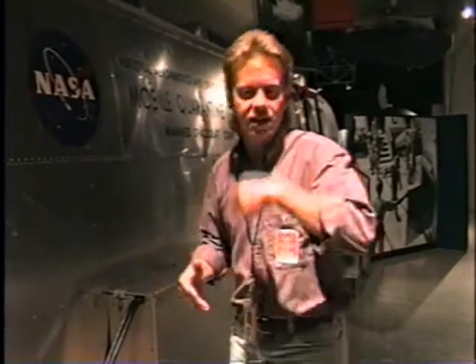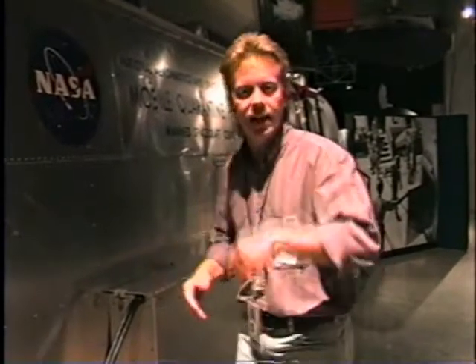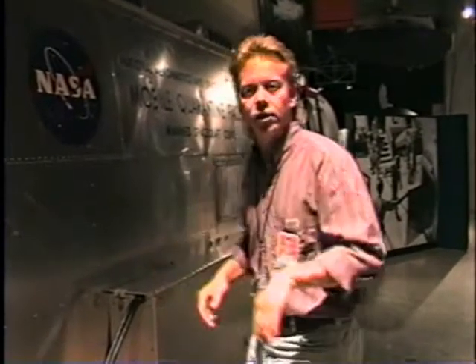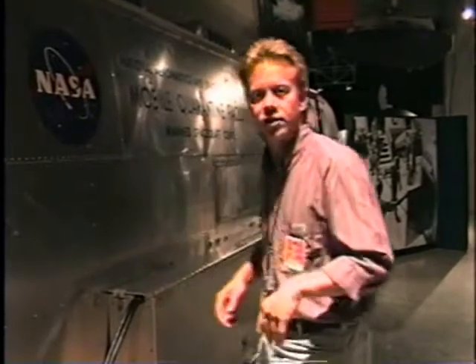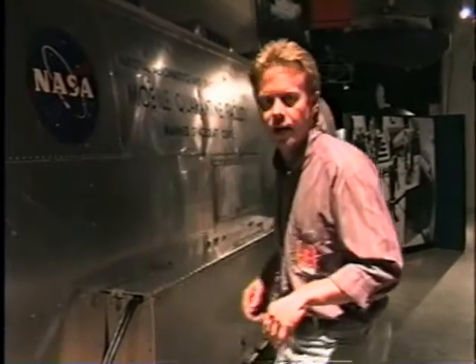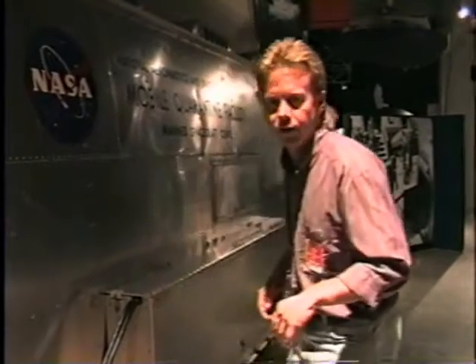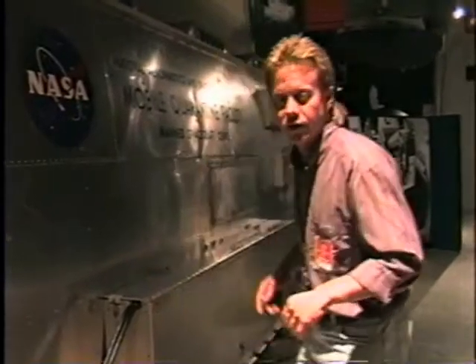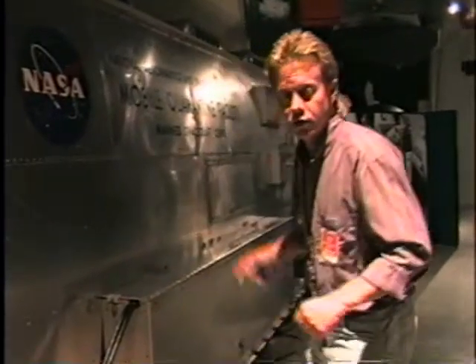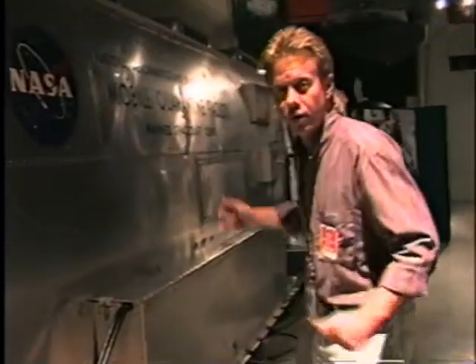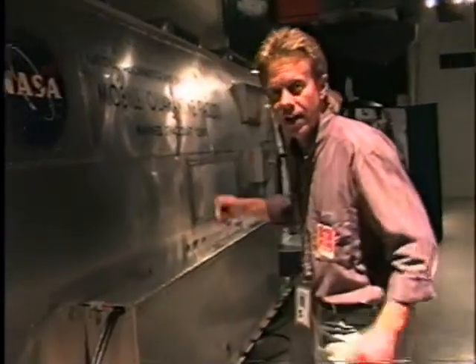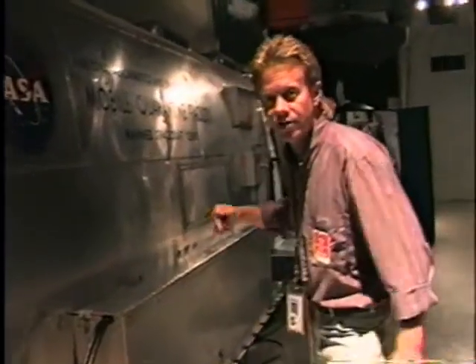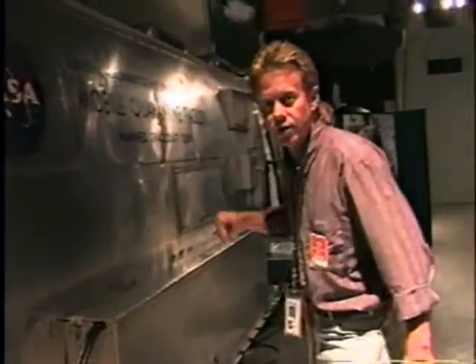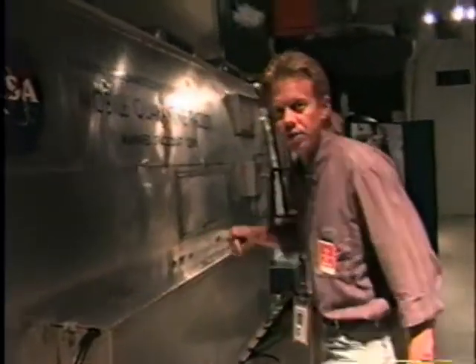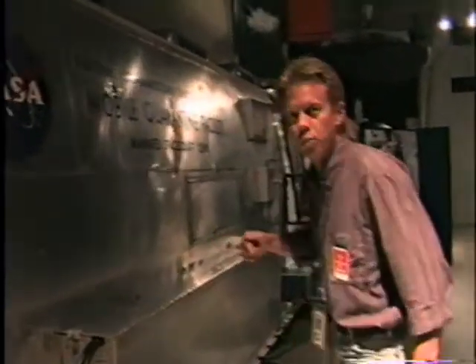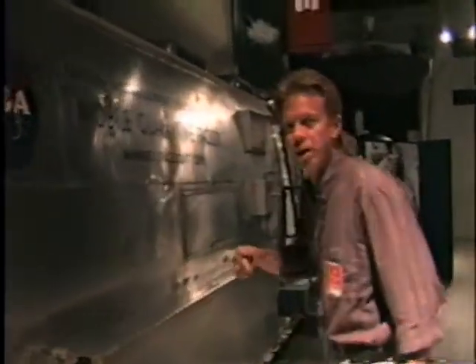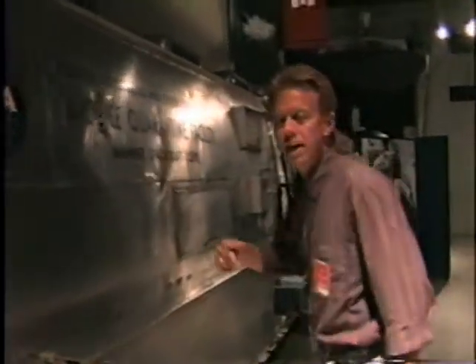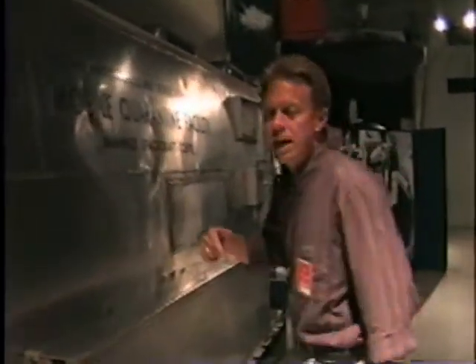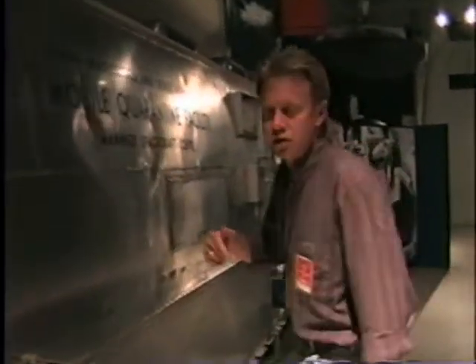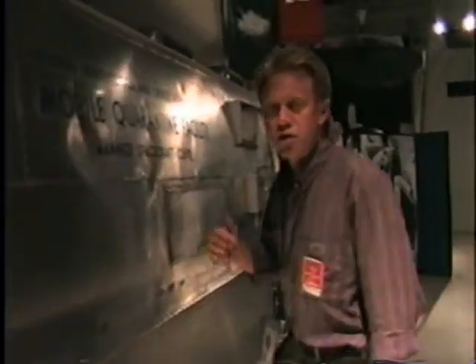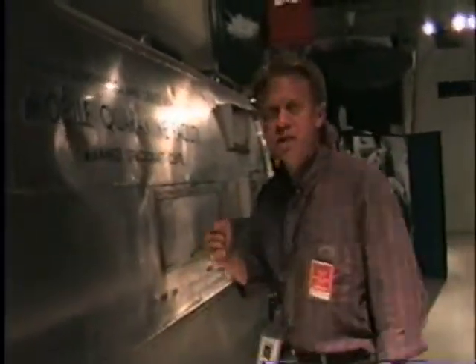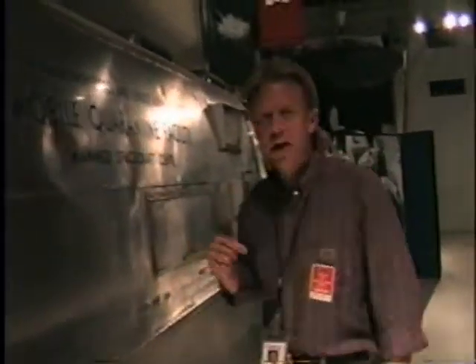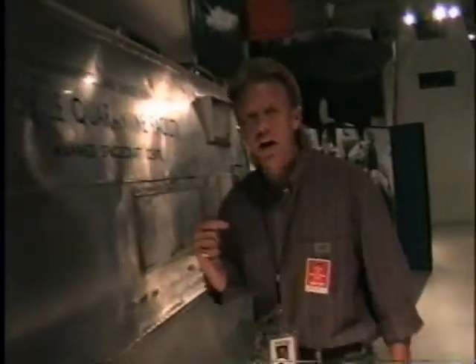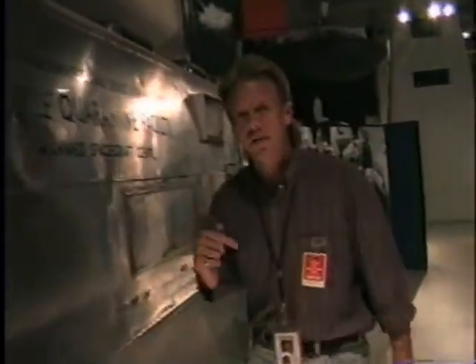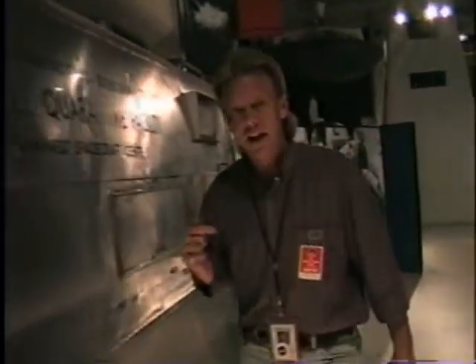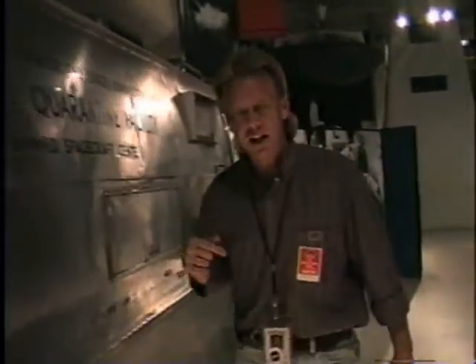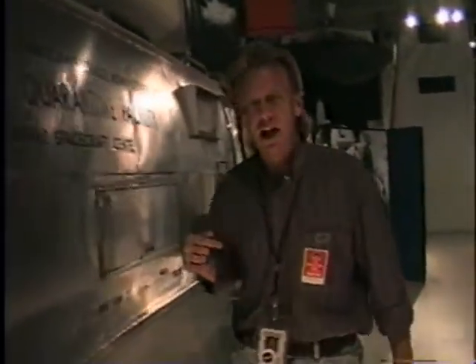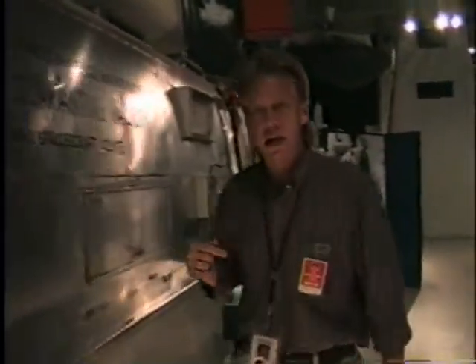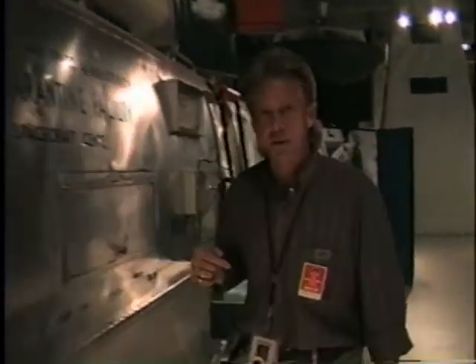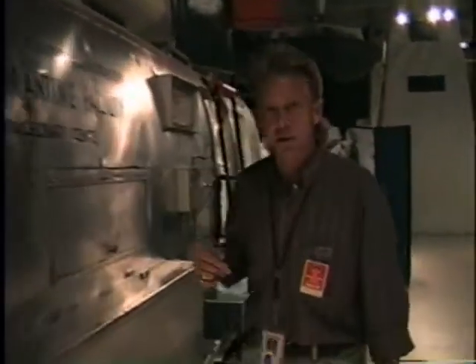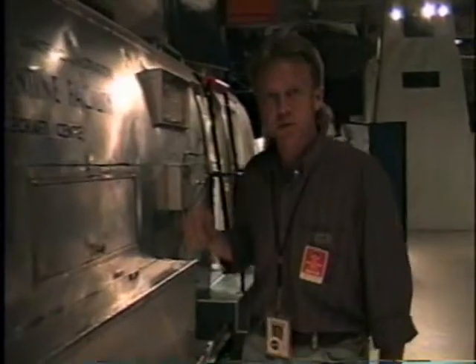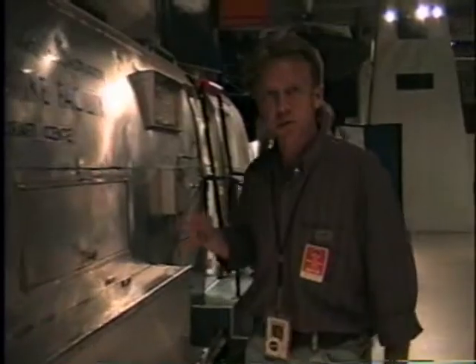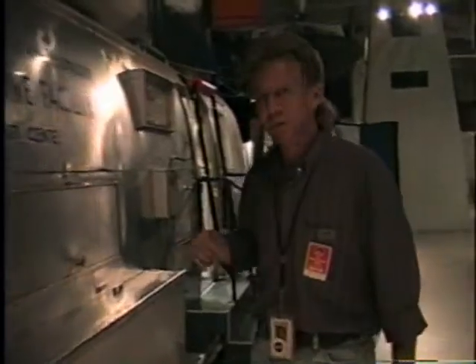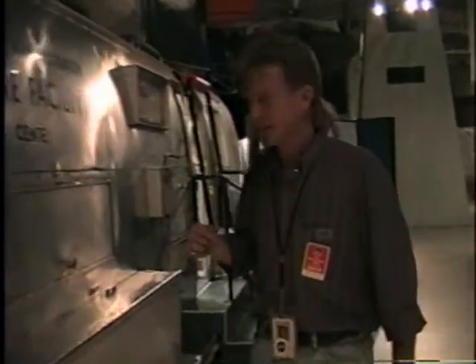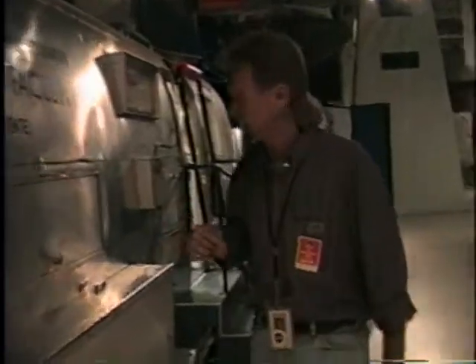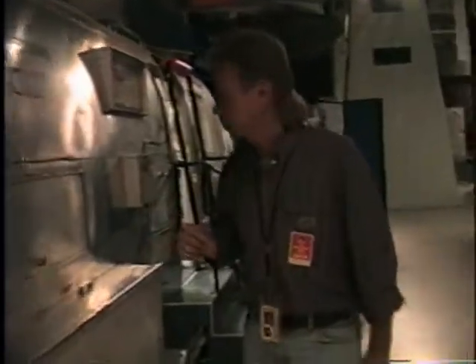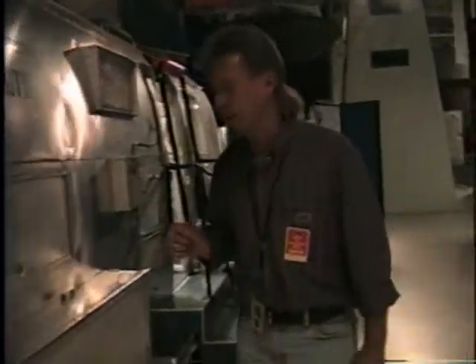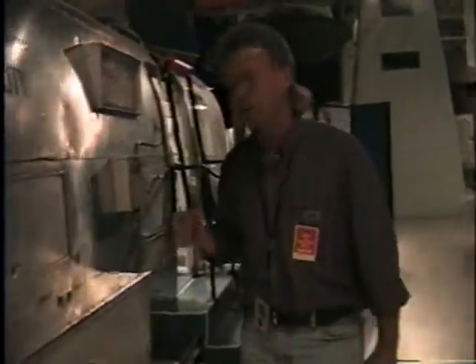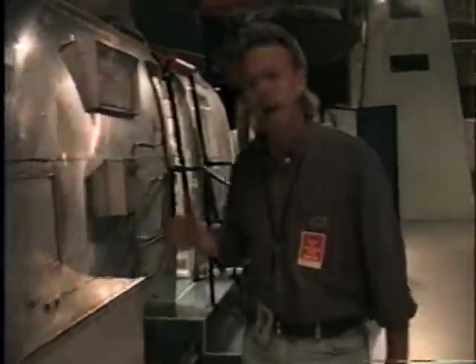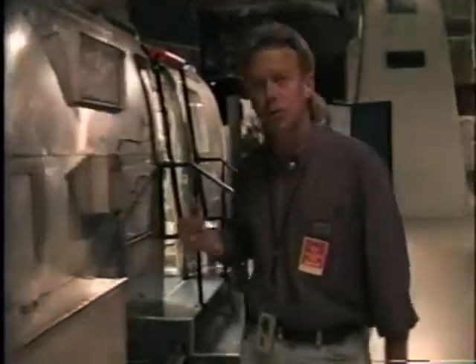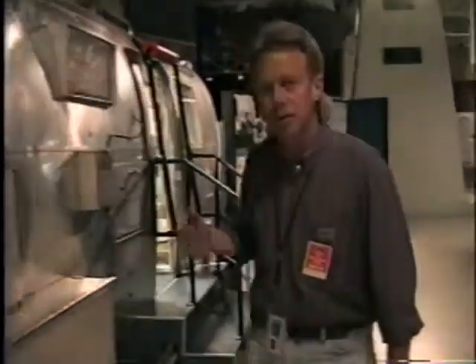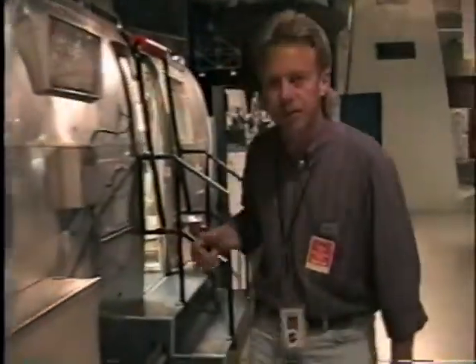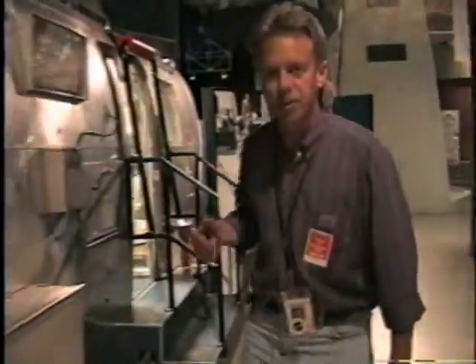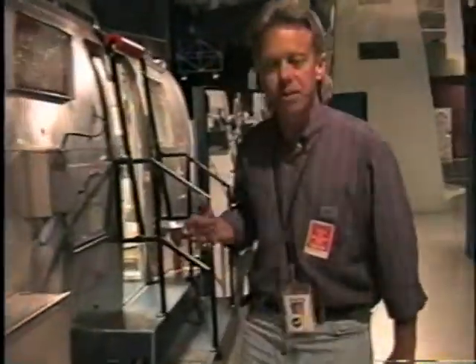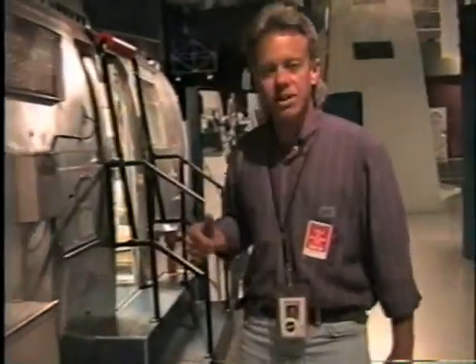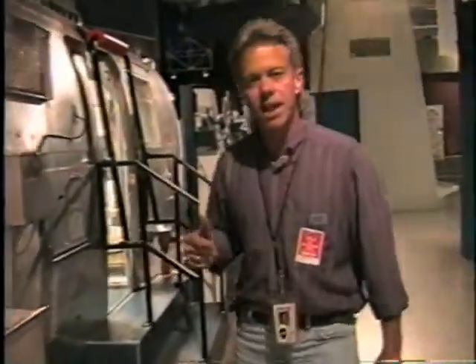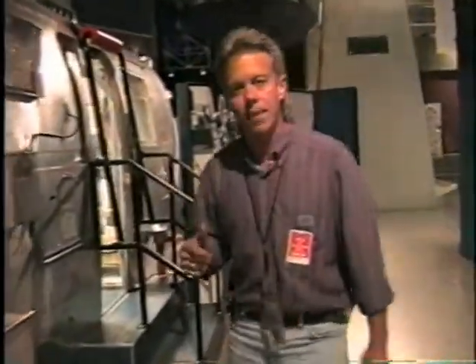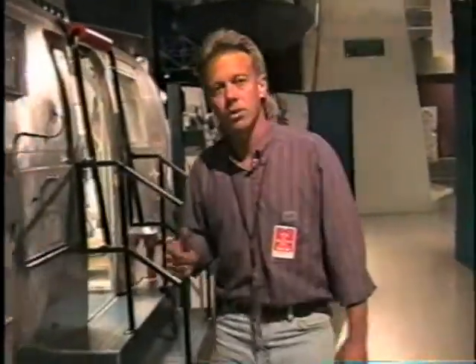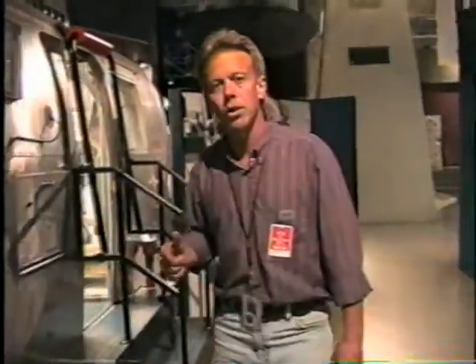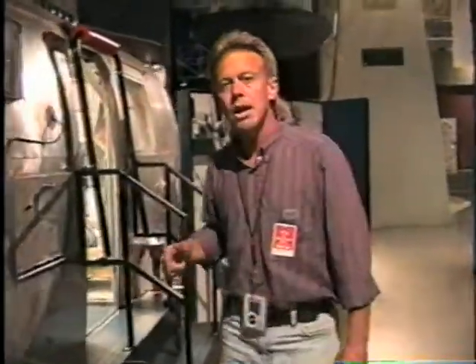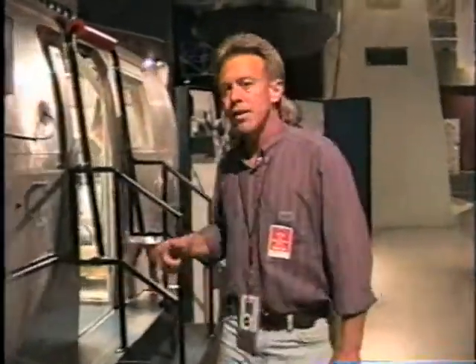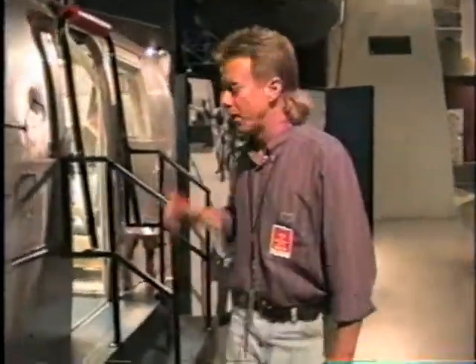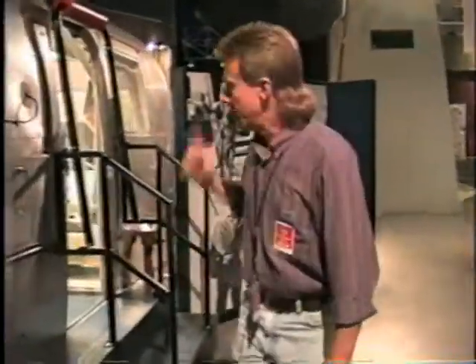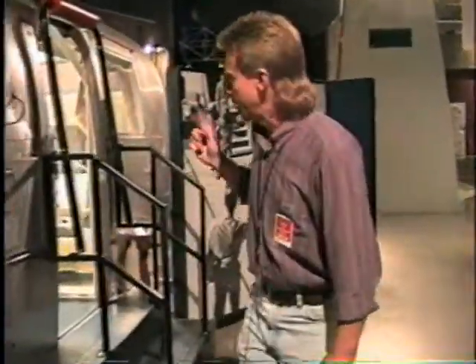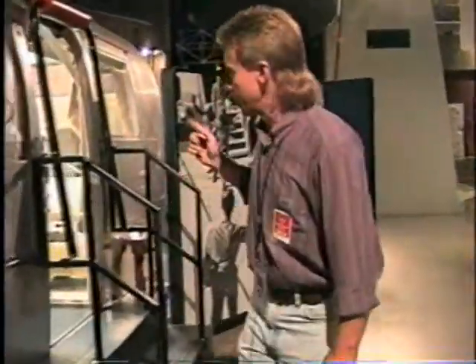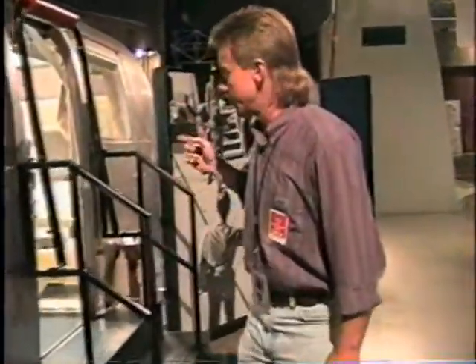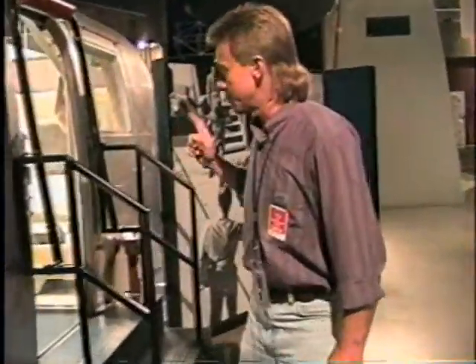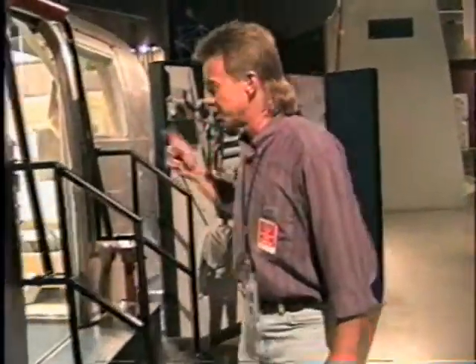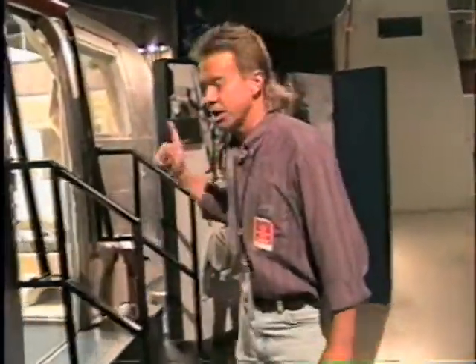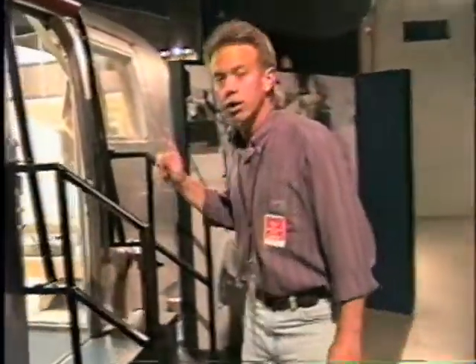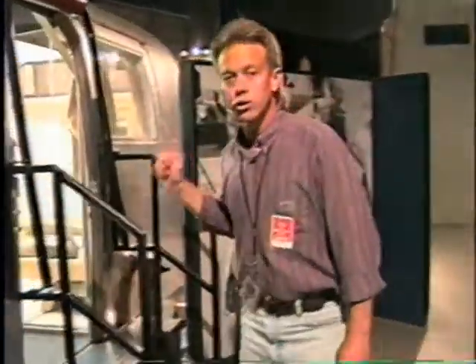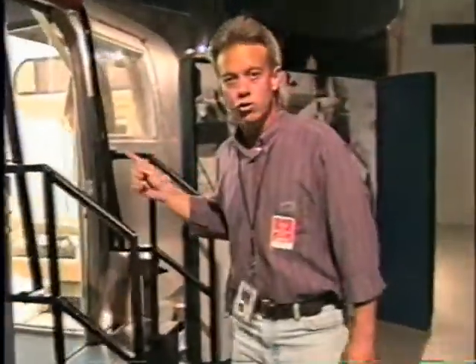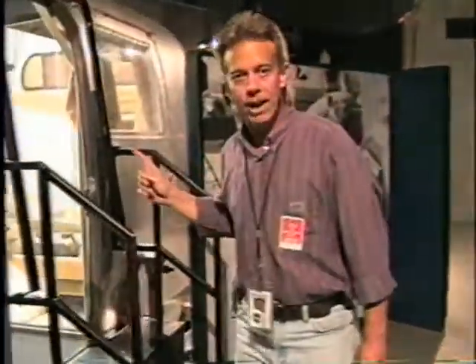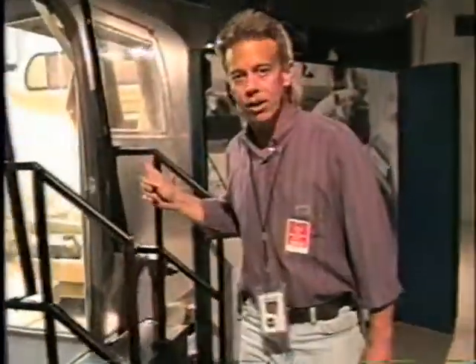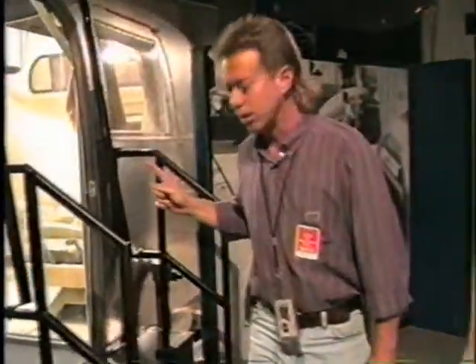Come on, take a look inside — this is where the astronauts went. As soon as they got off the helicopter, after being picked up from the Apollo 11 space capsule, they went into this particular trailer.